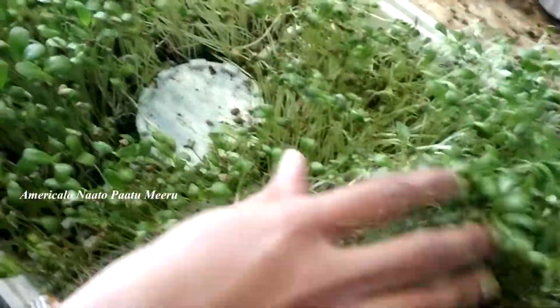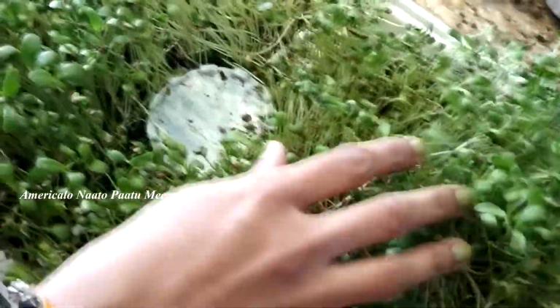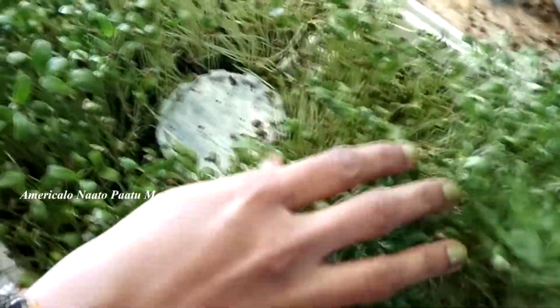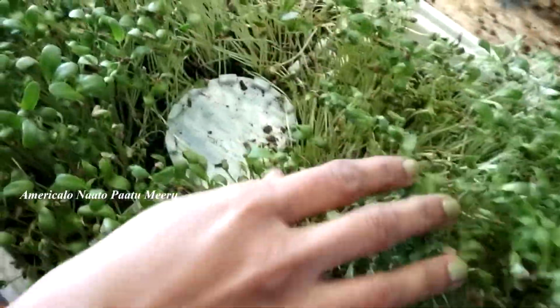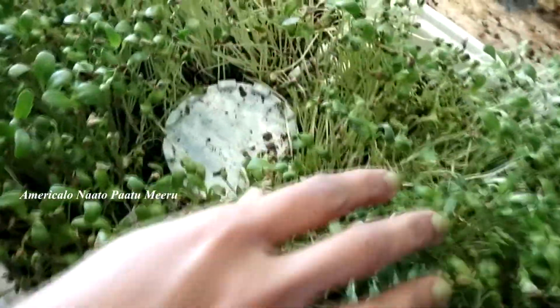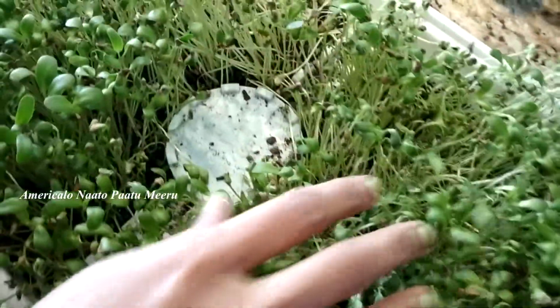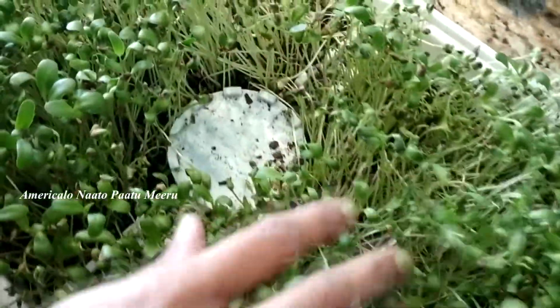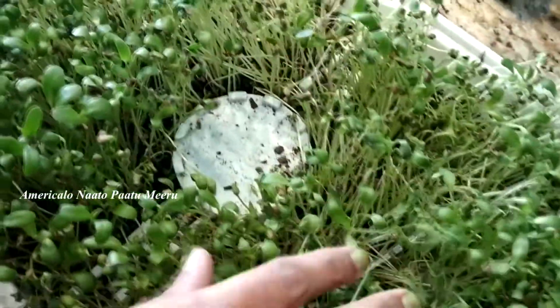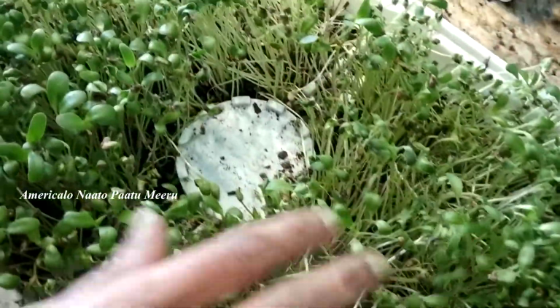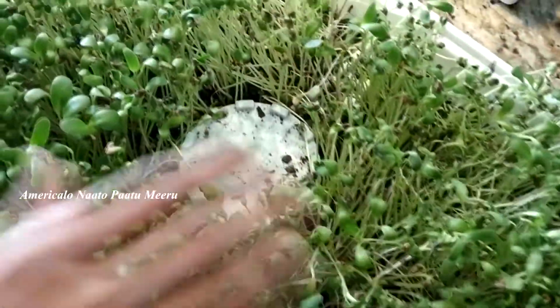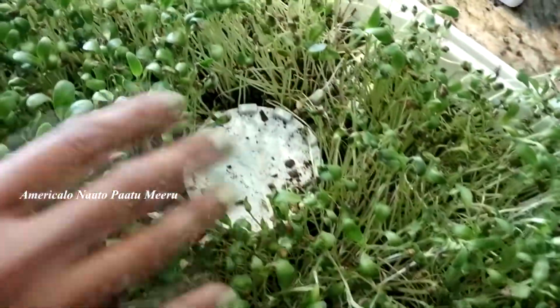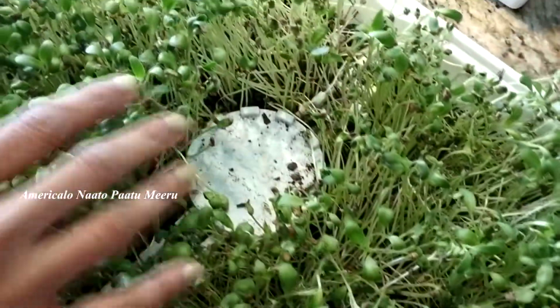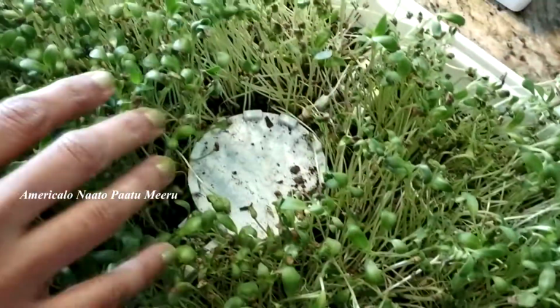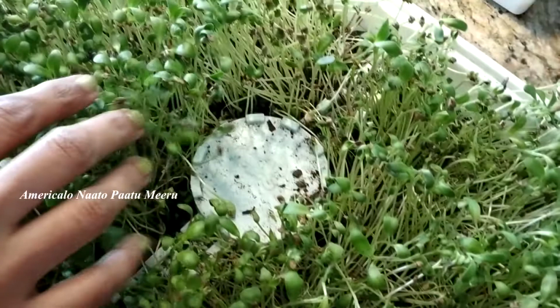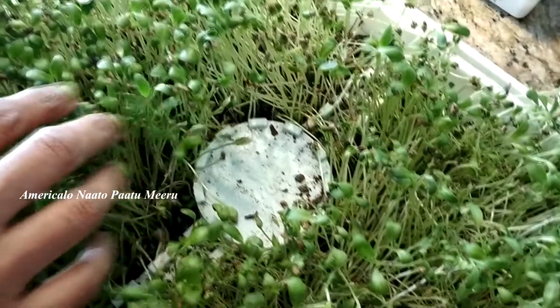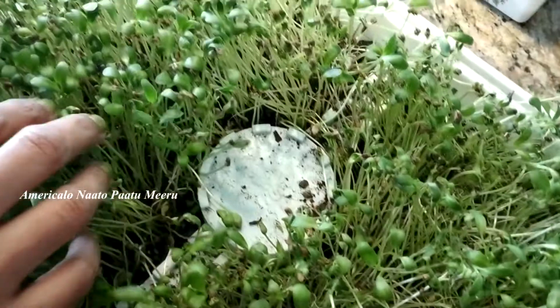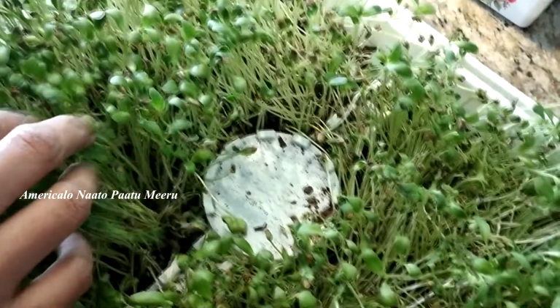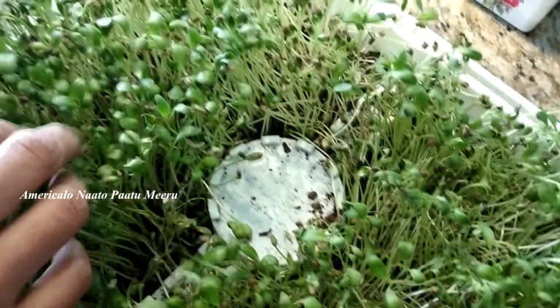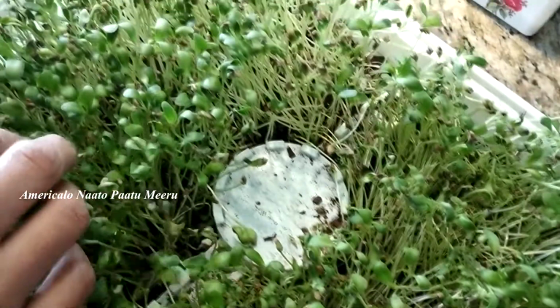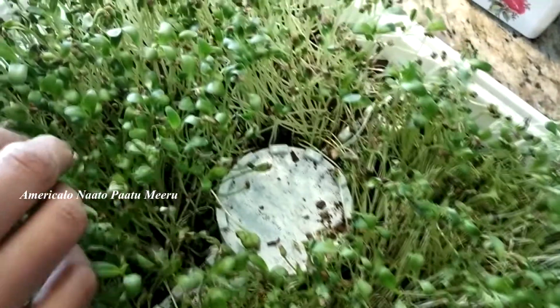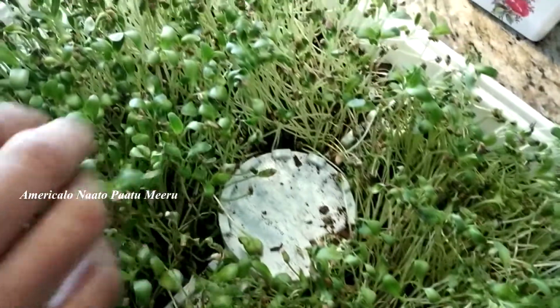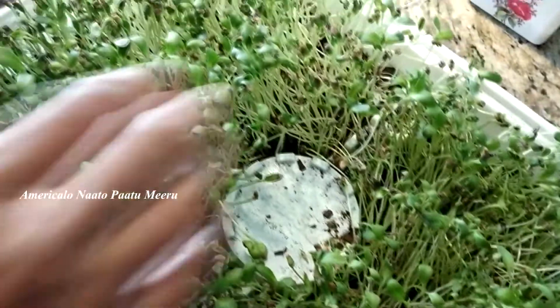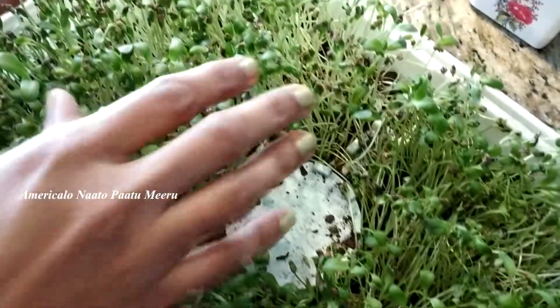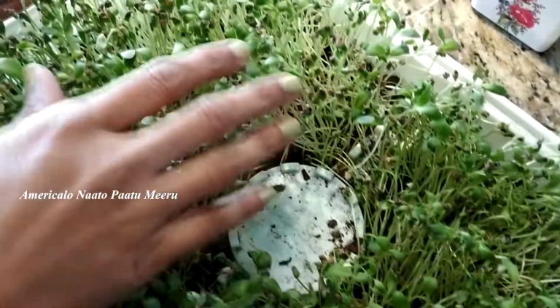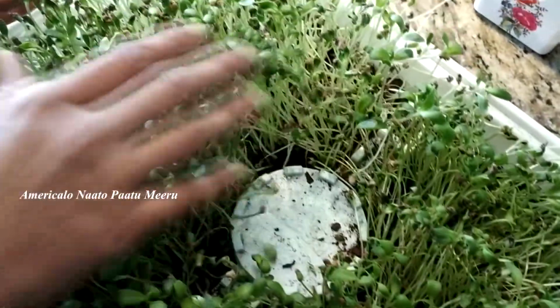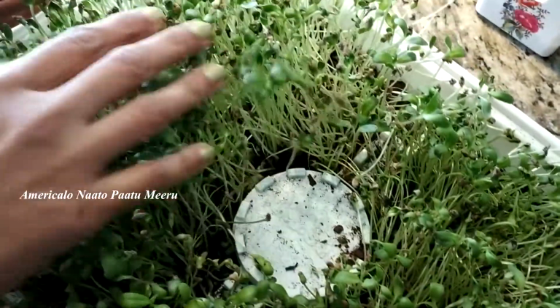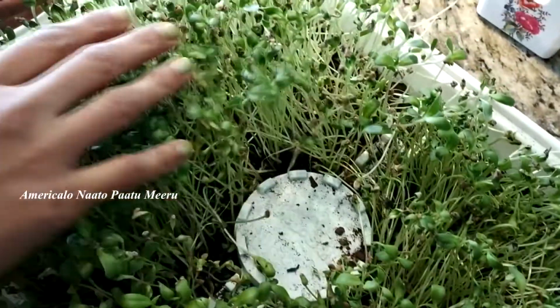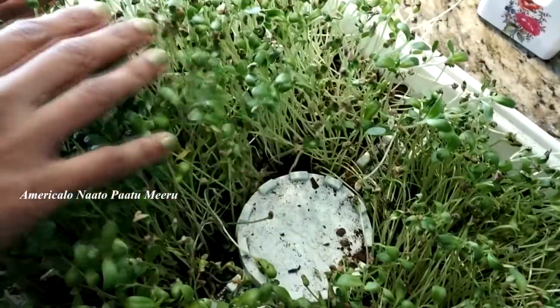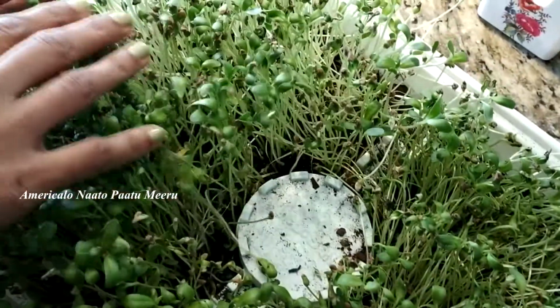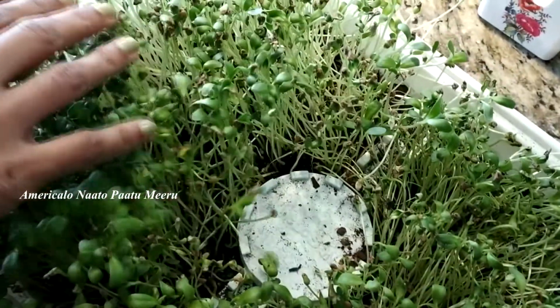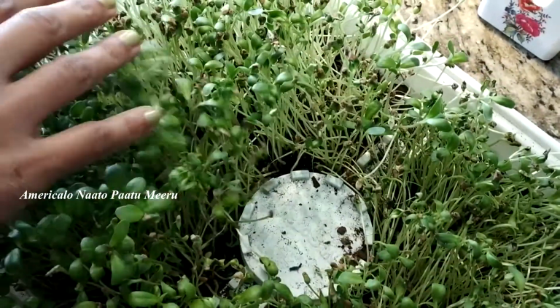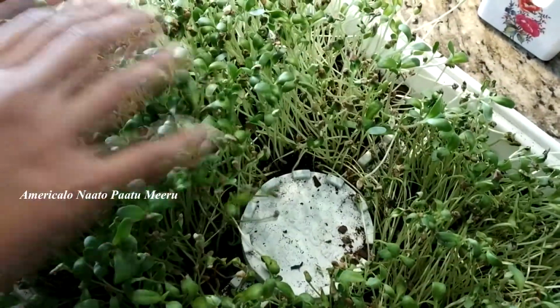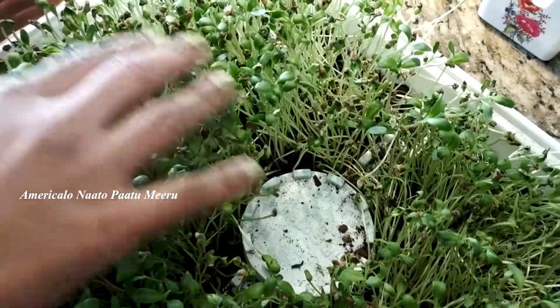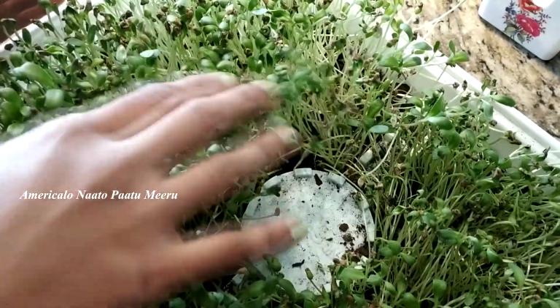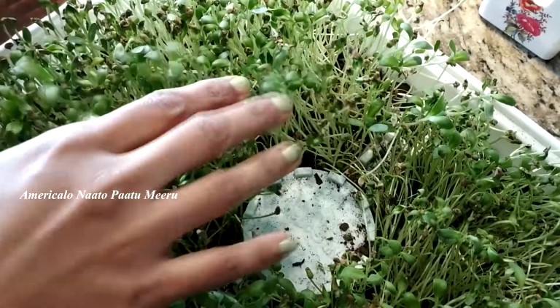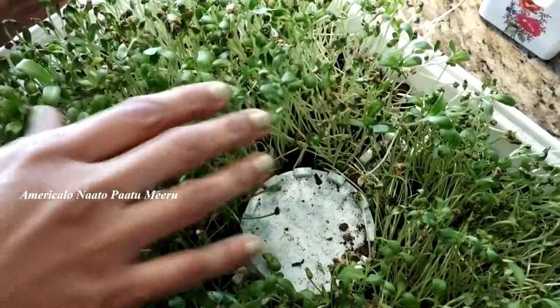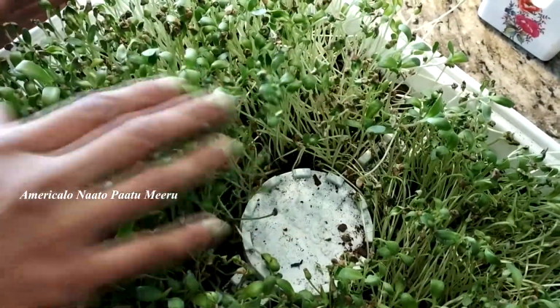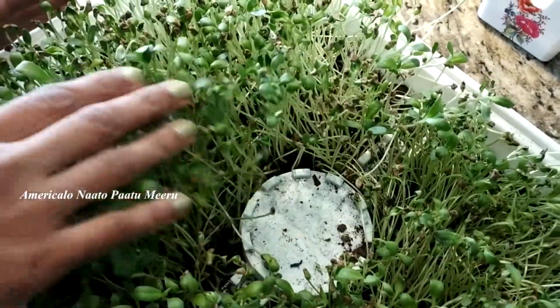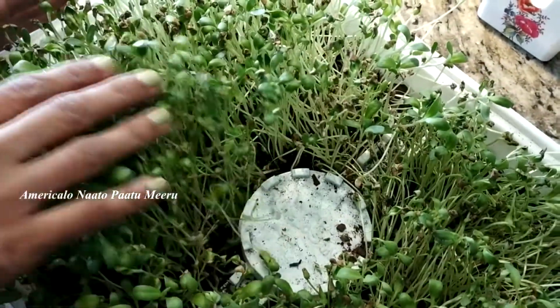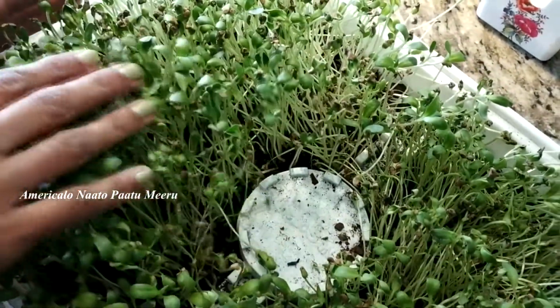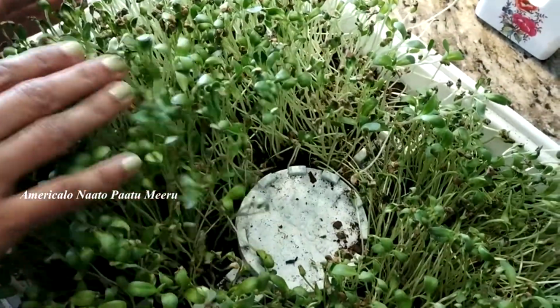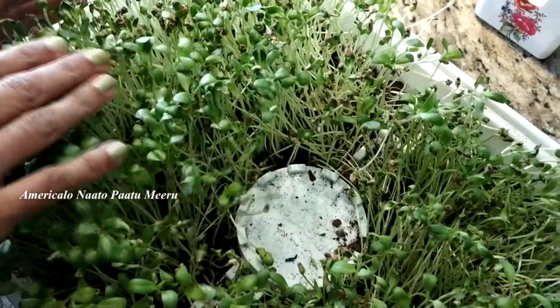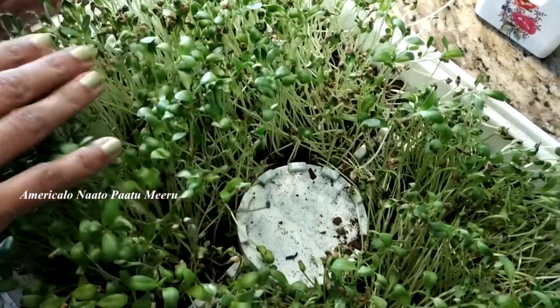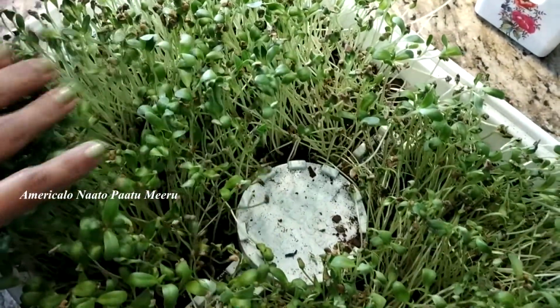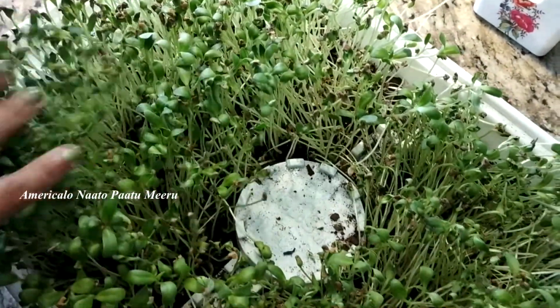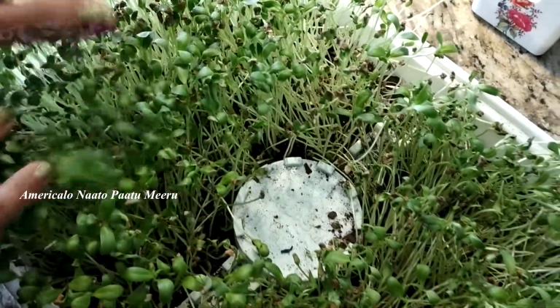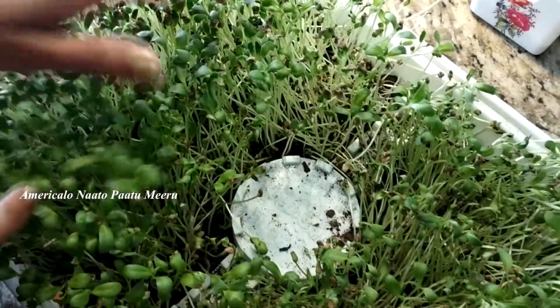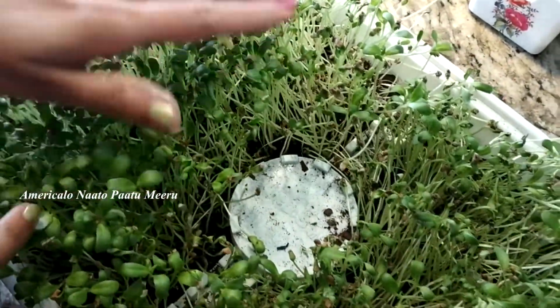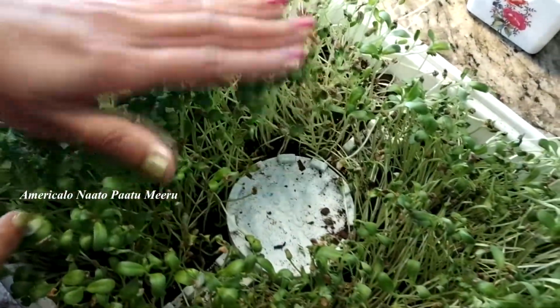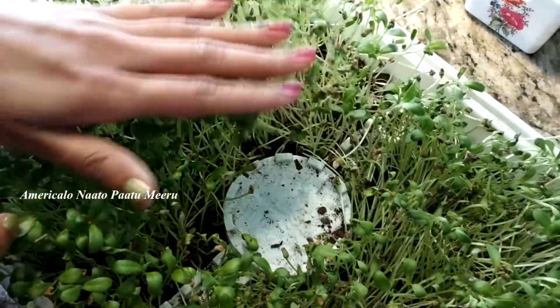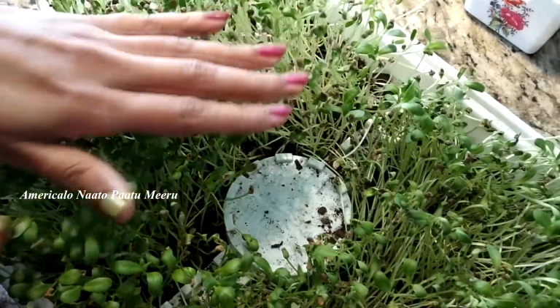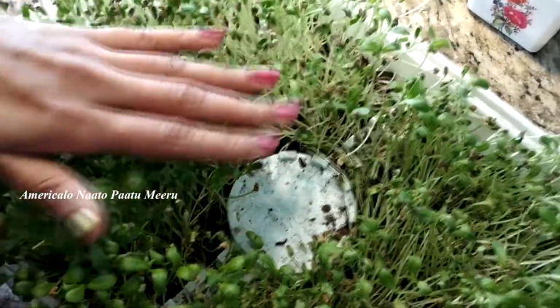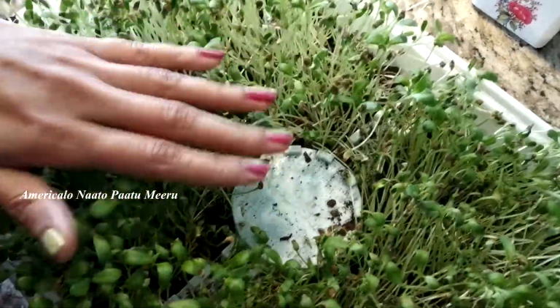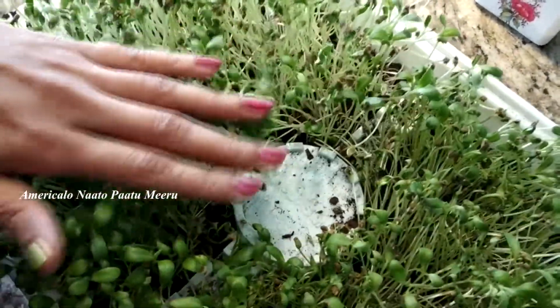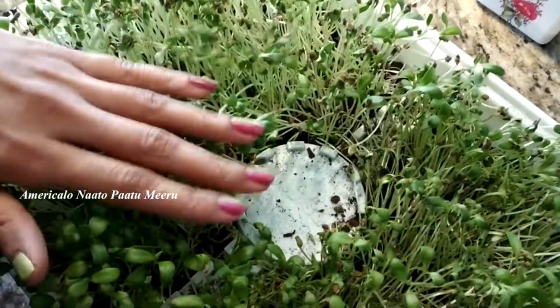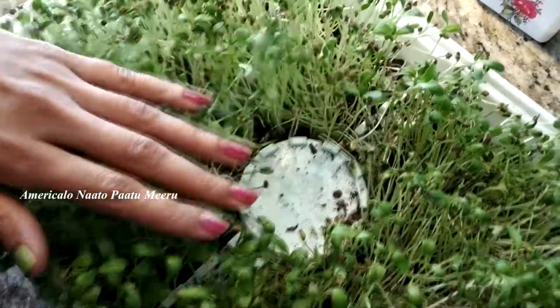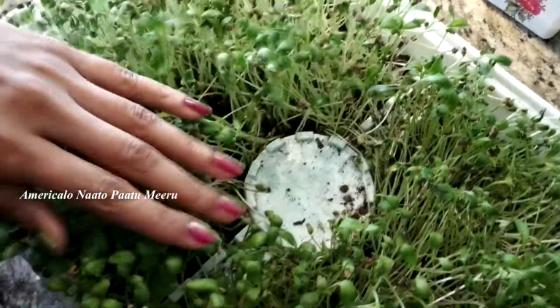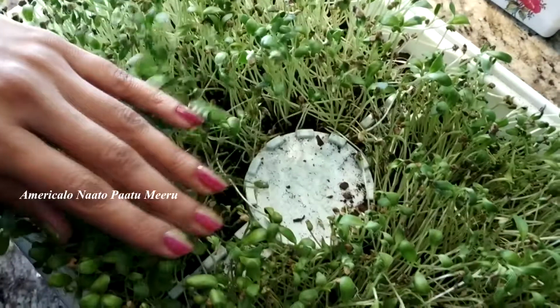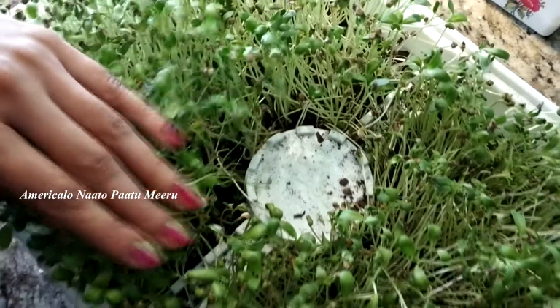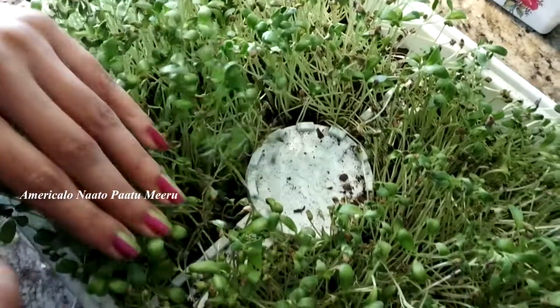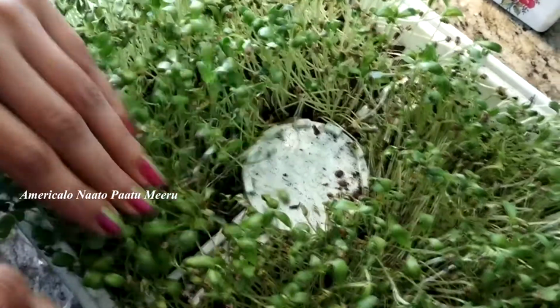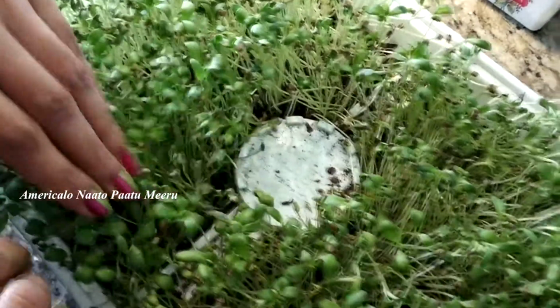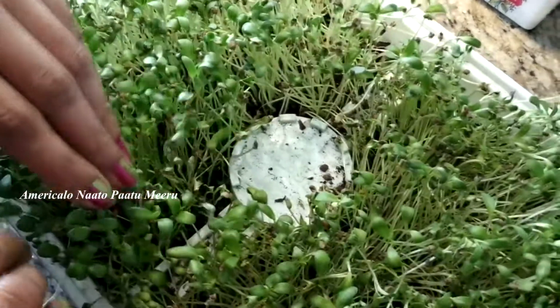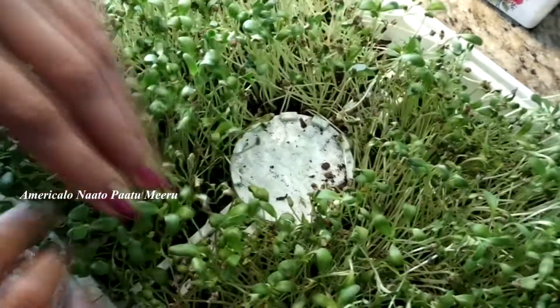I am going to use microgreens that I am growing in my kitchen window.